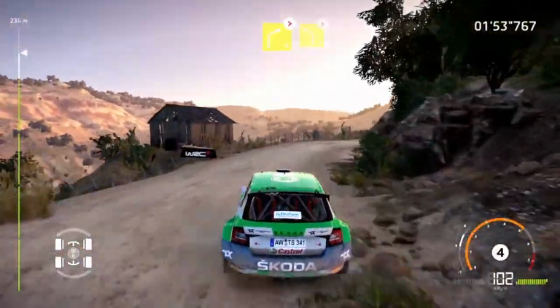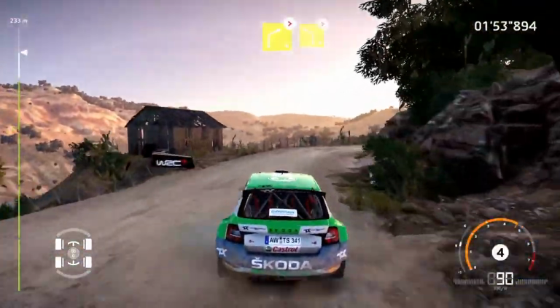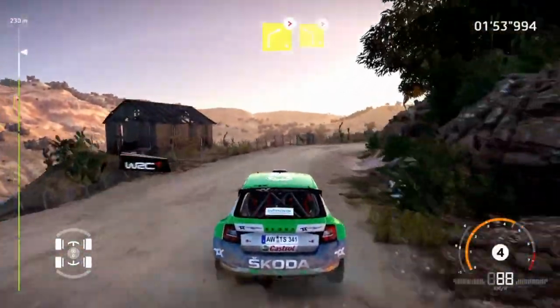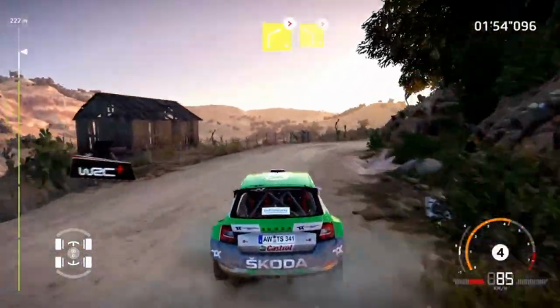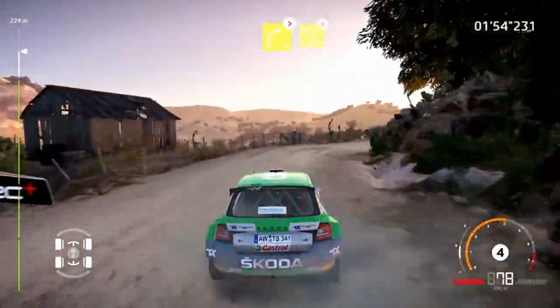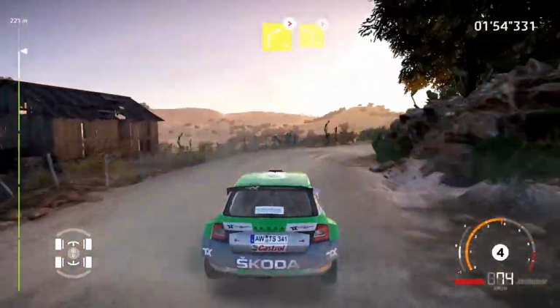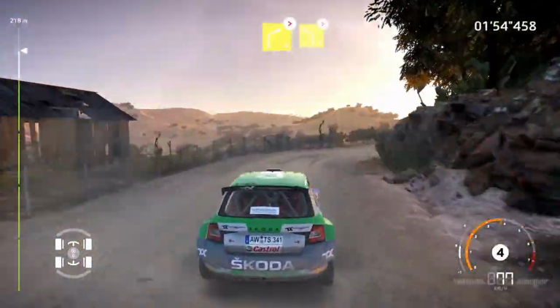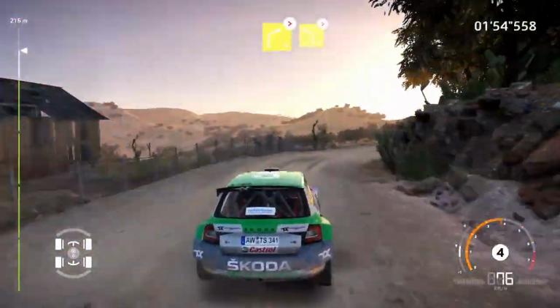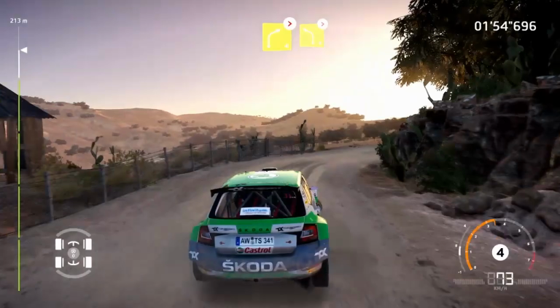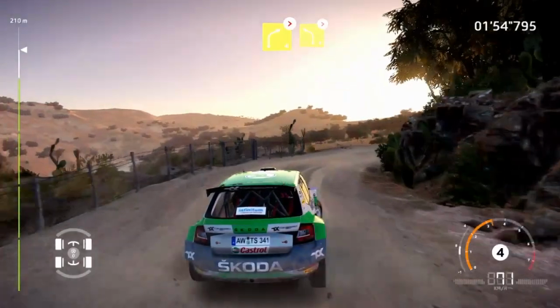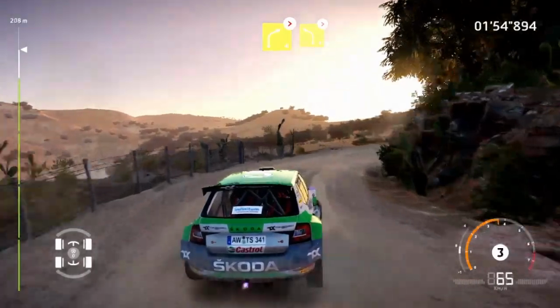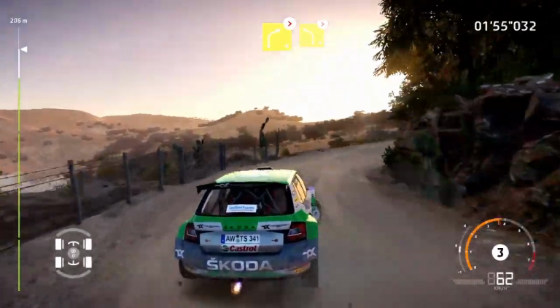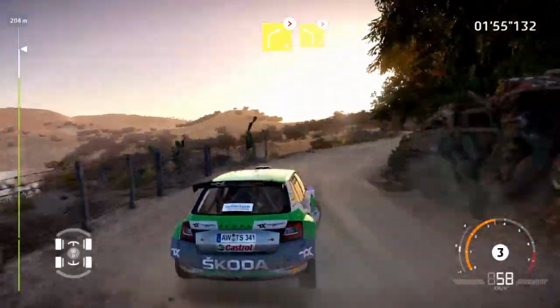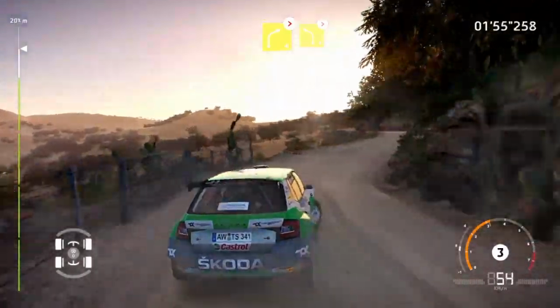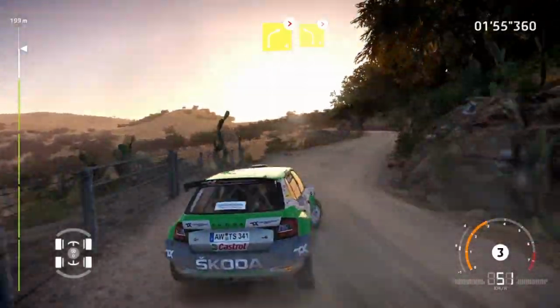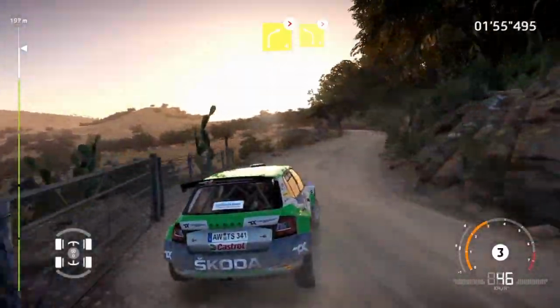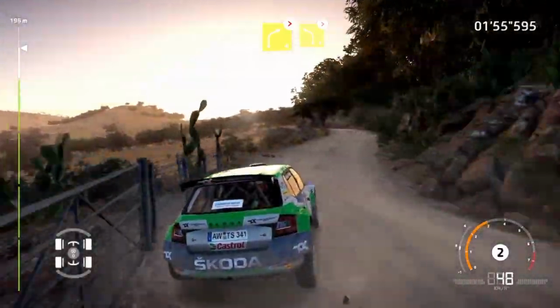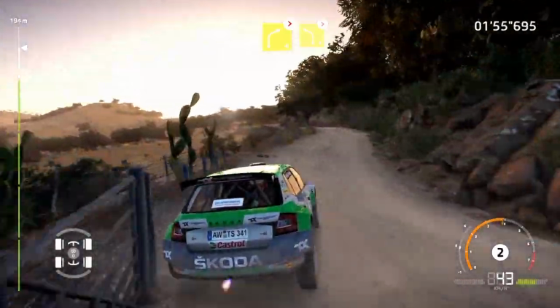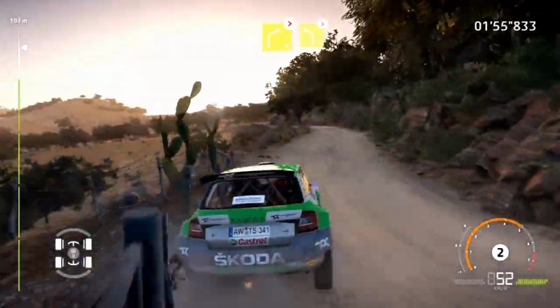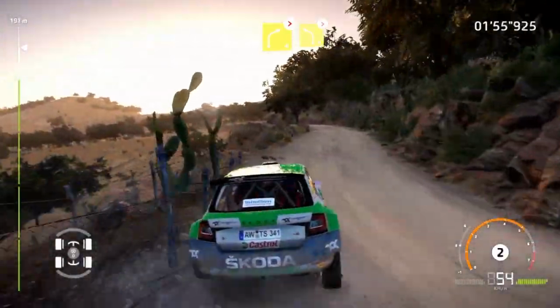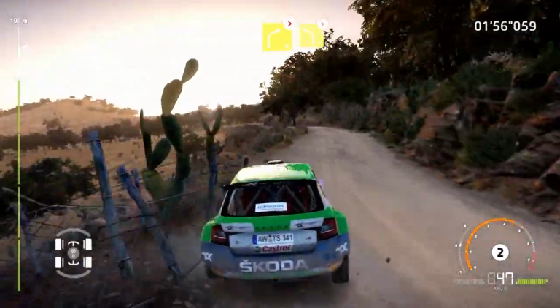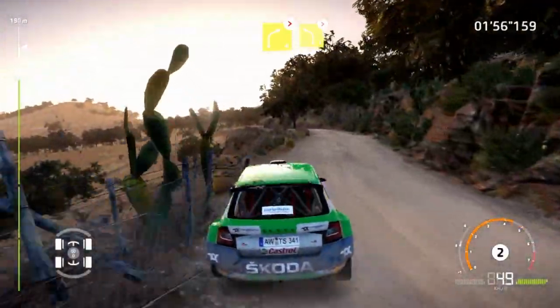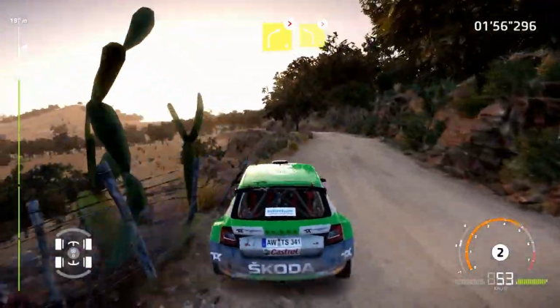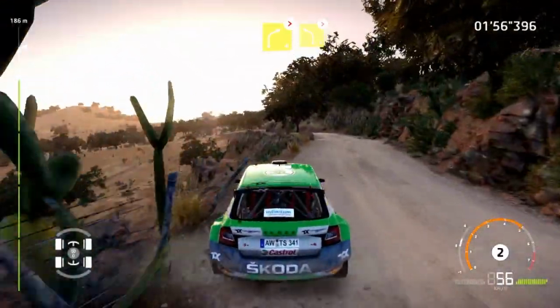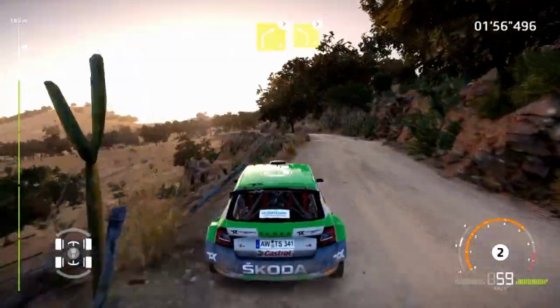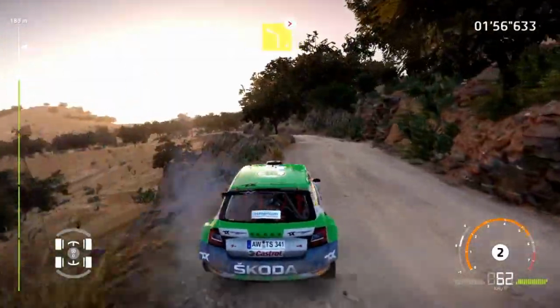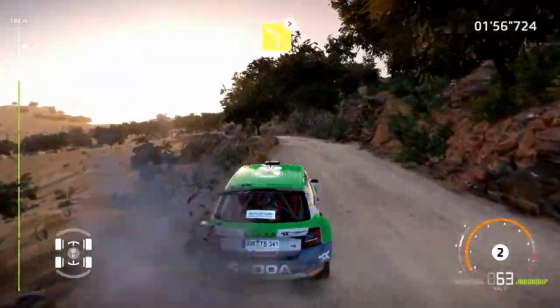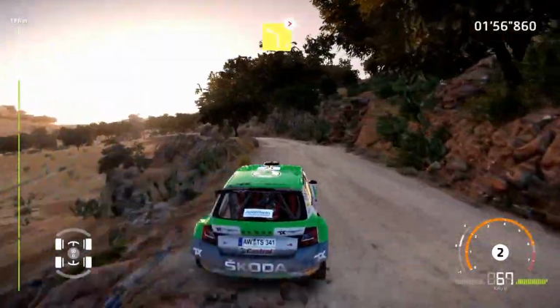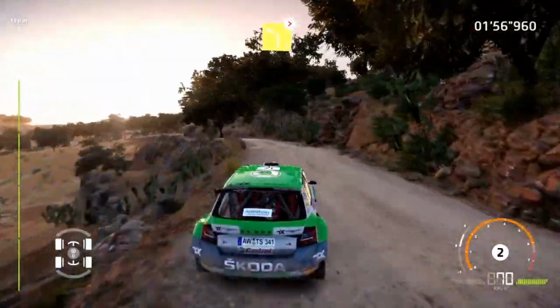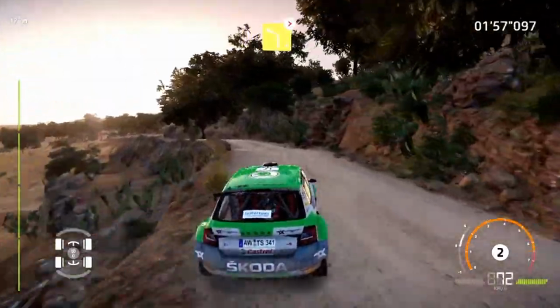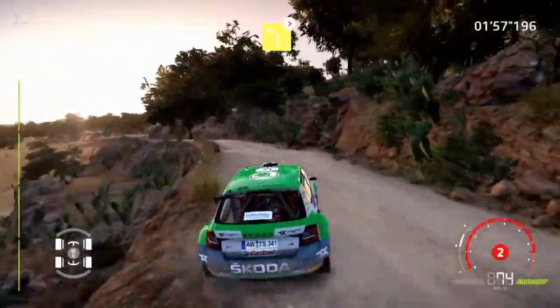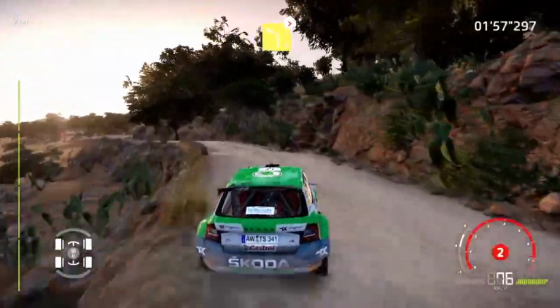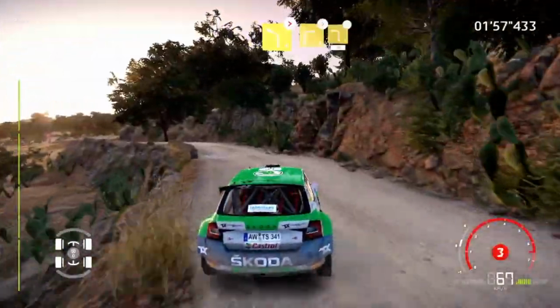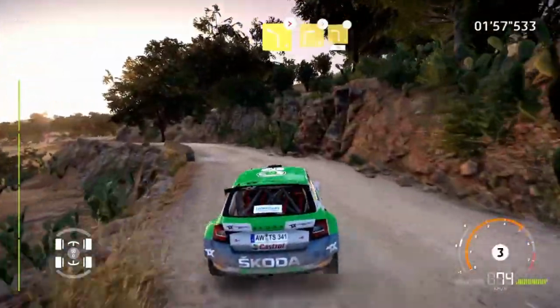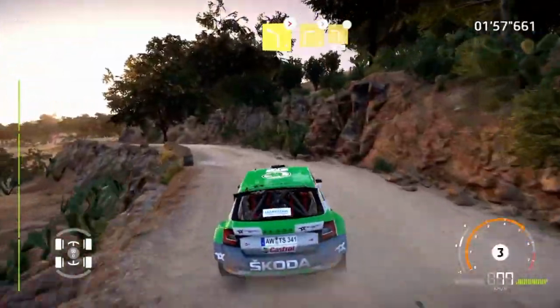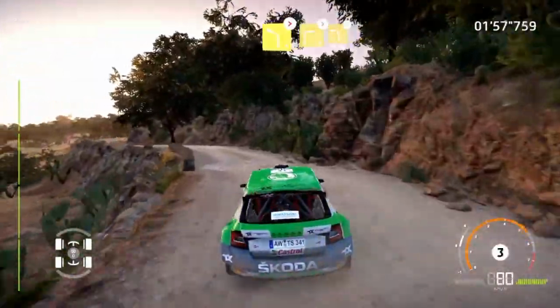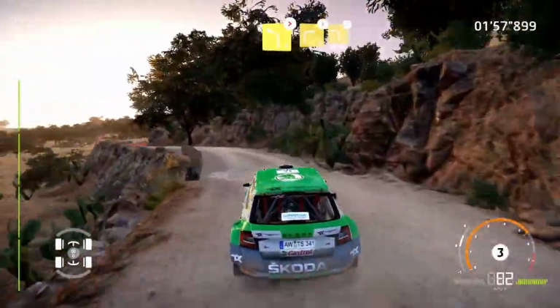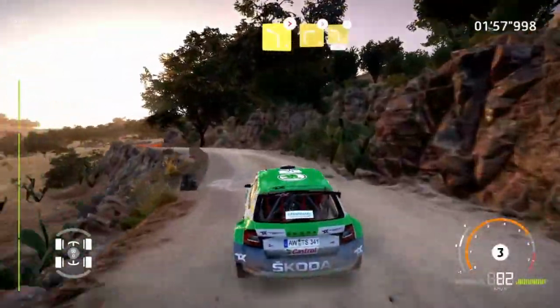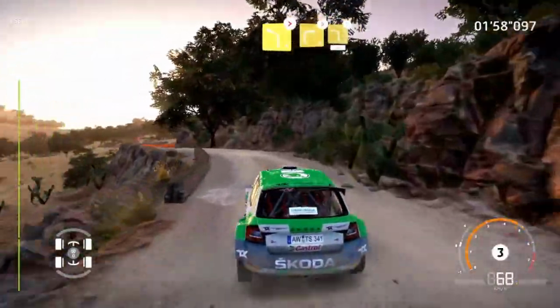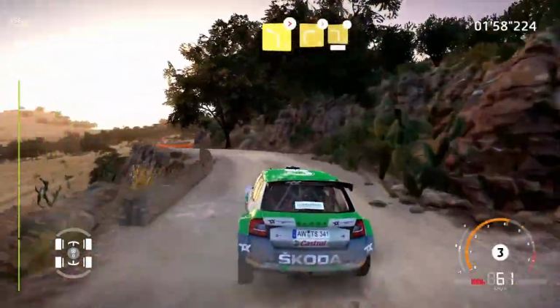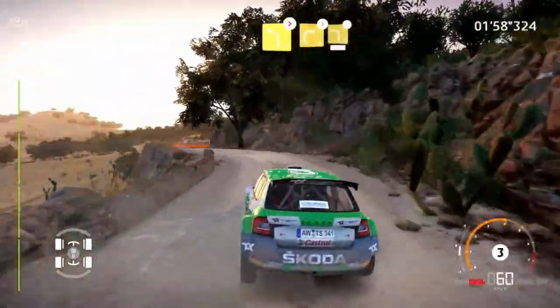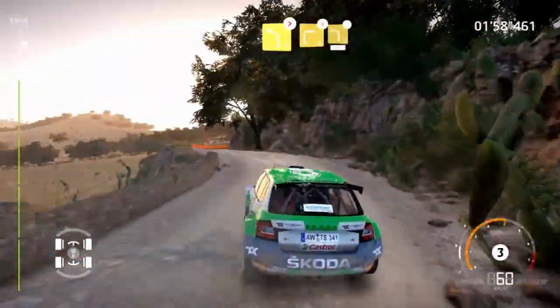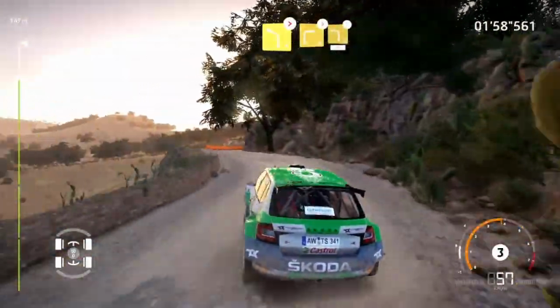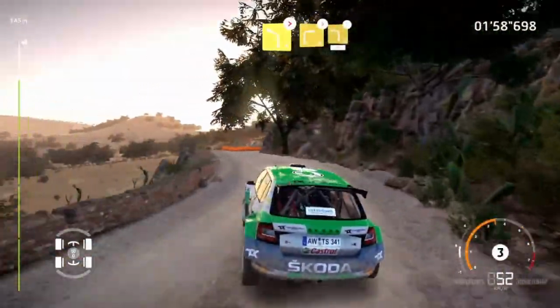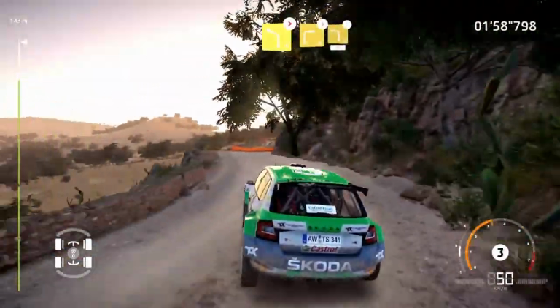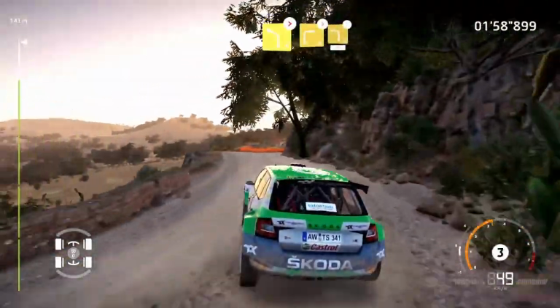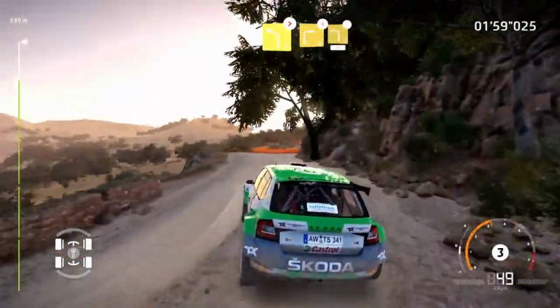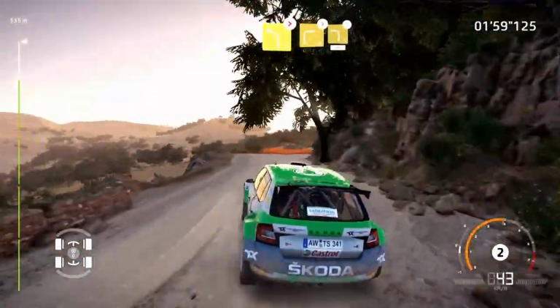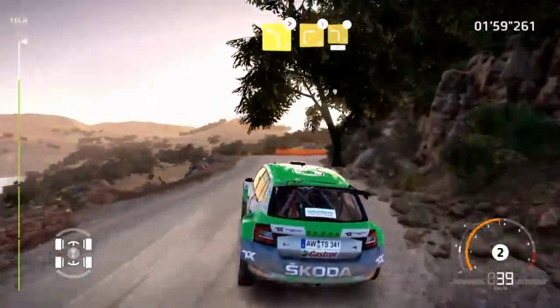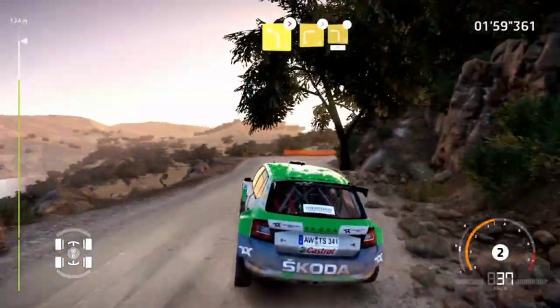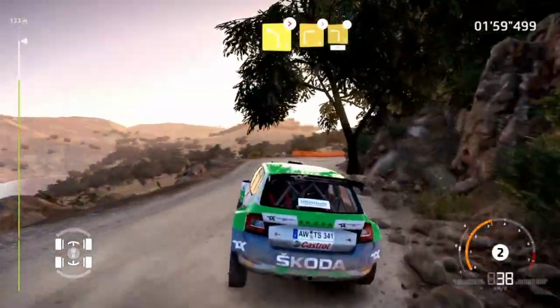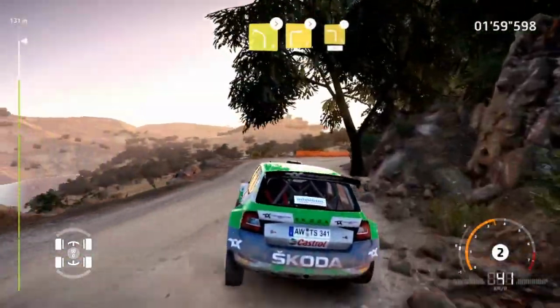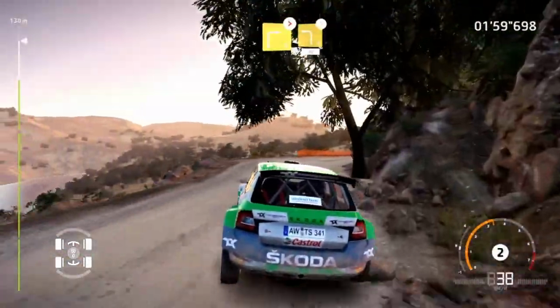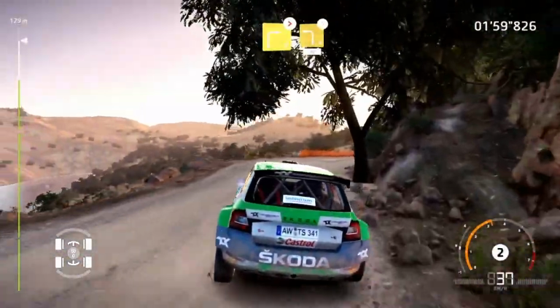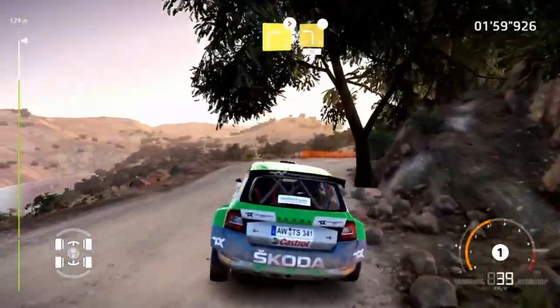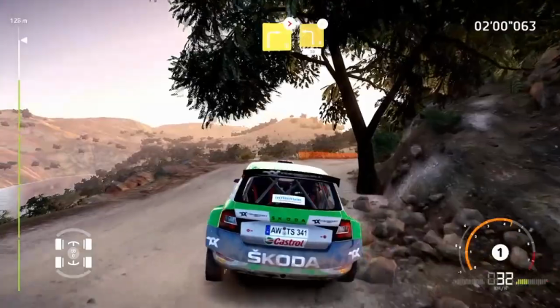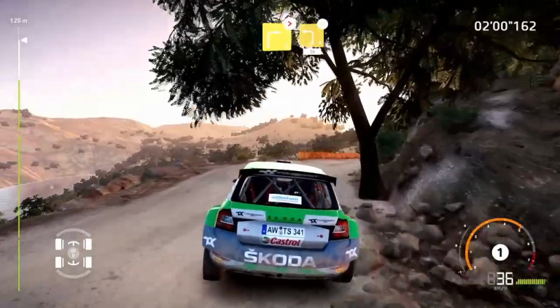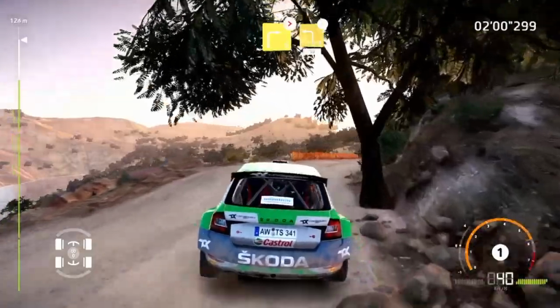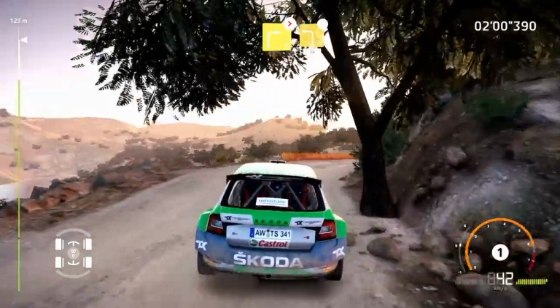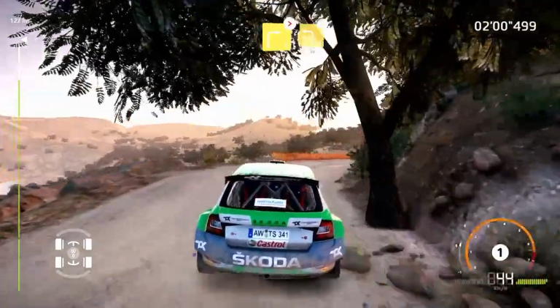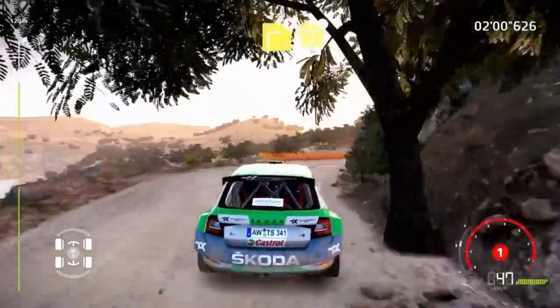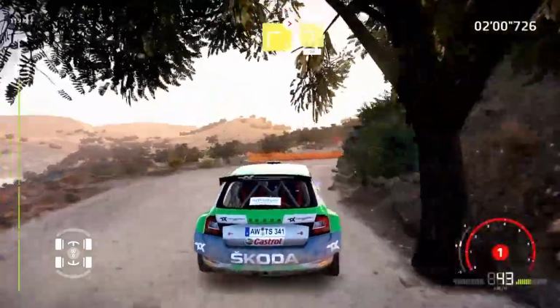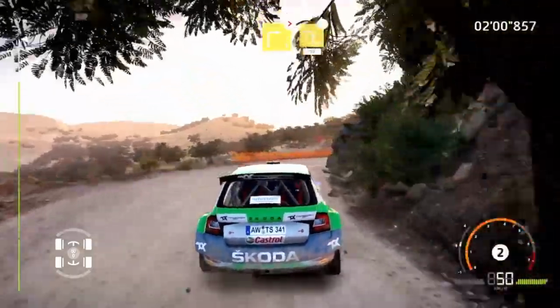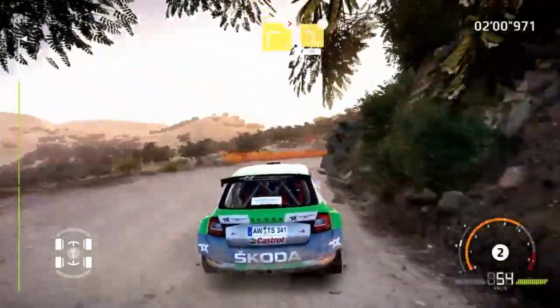And left 4, tightens, don't cut. And right 4, tightens. And right 4, tightens into left 3, short, open, 30.